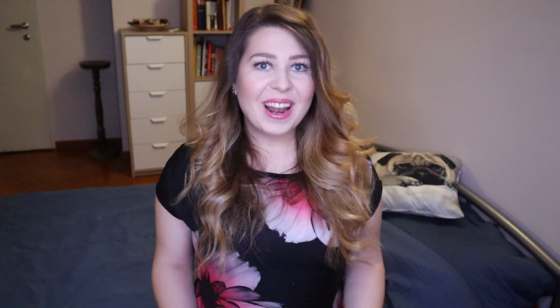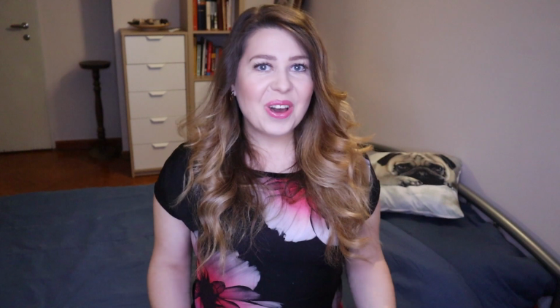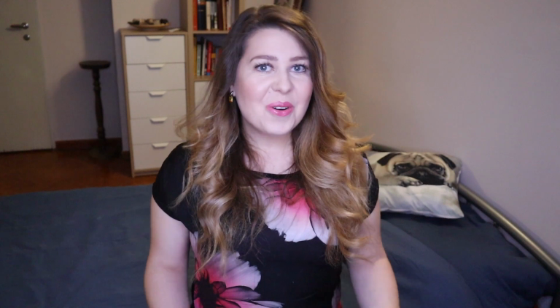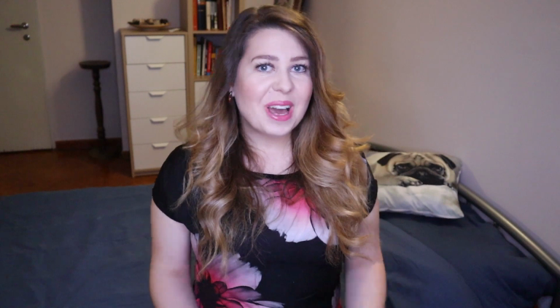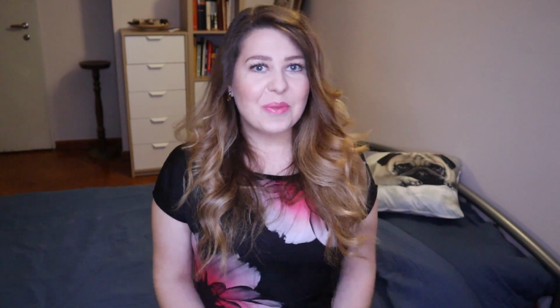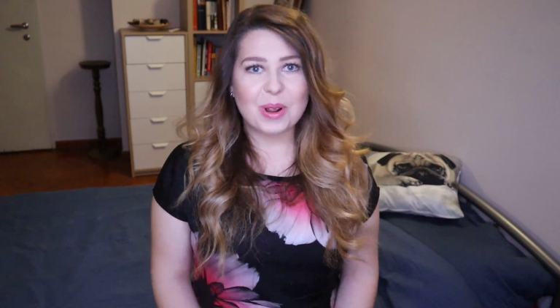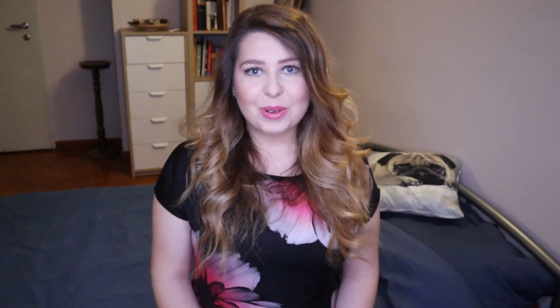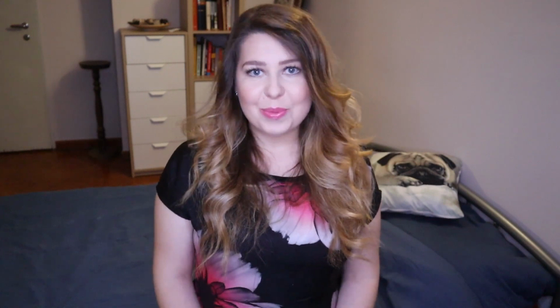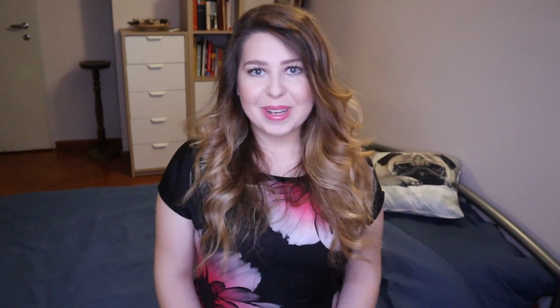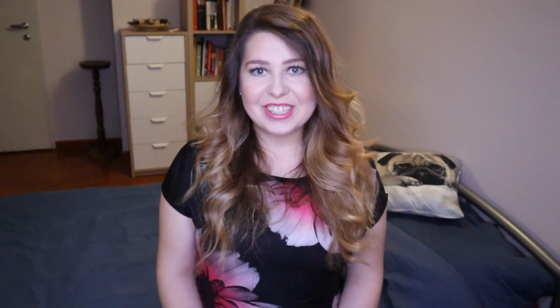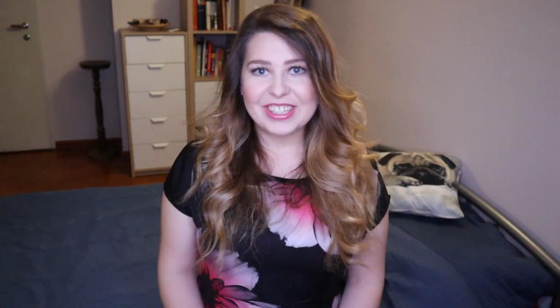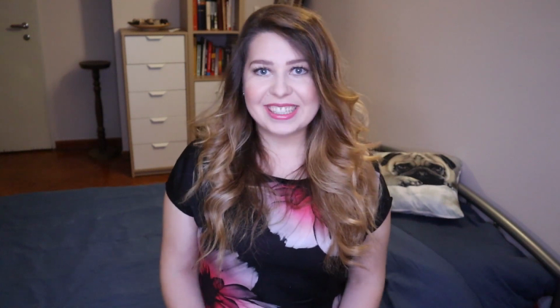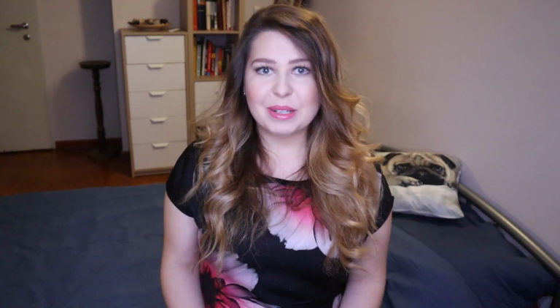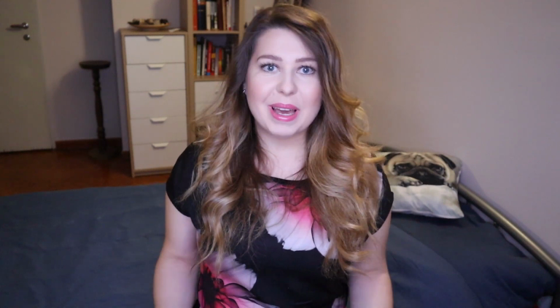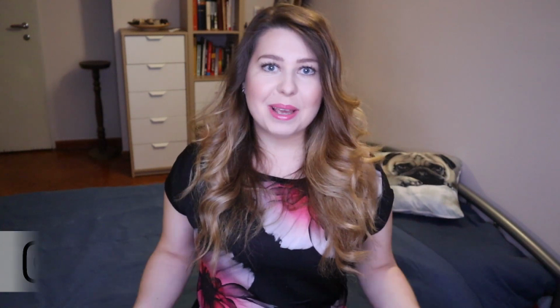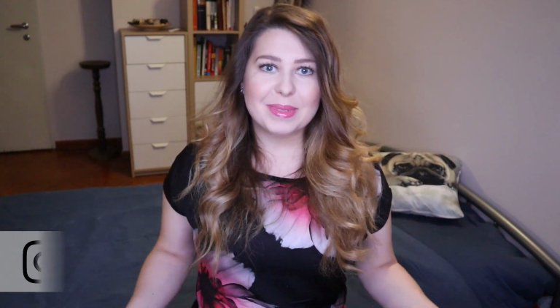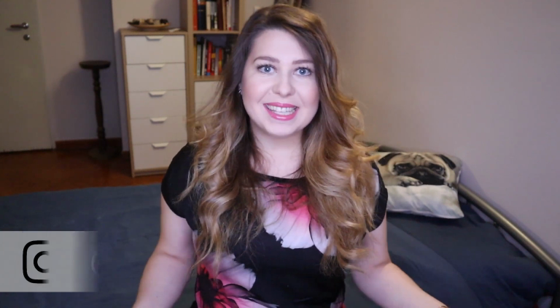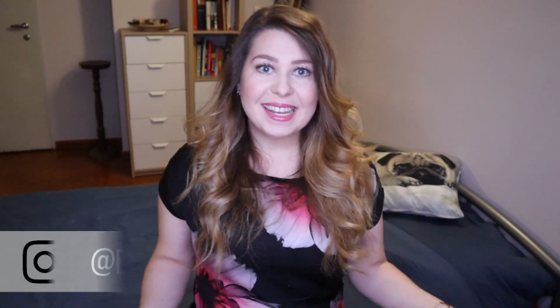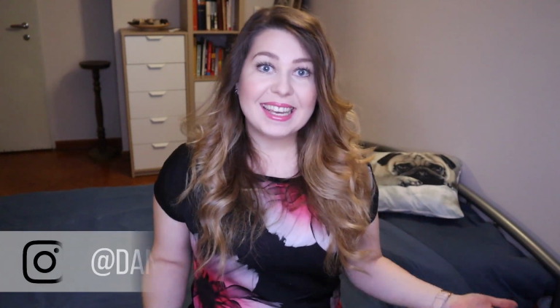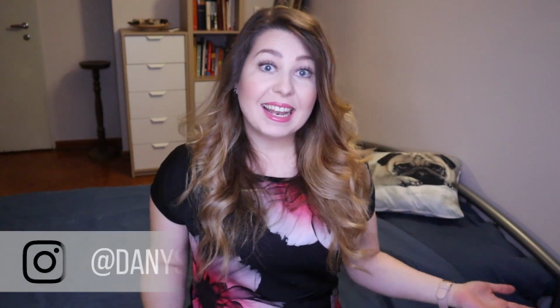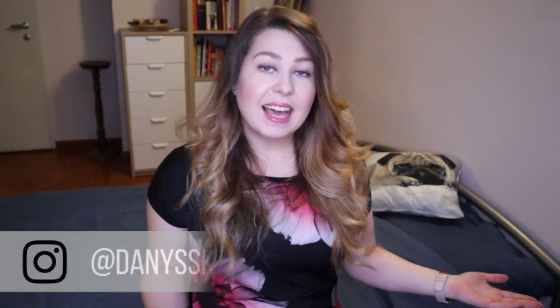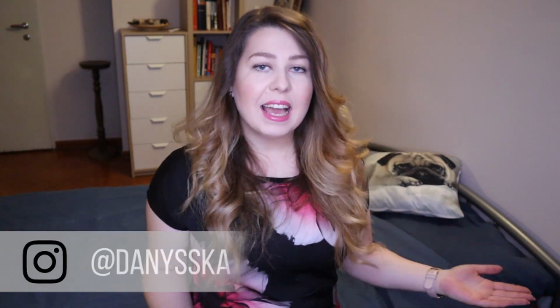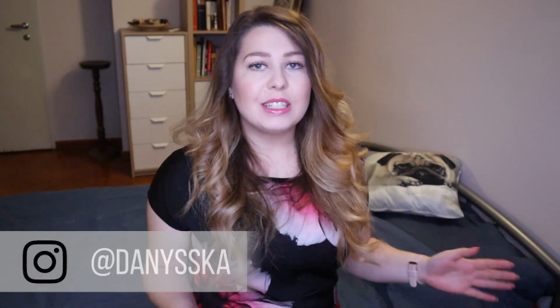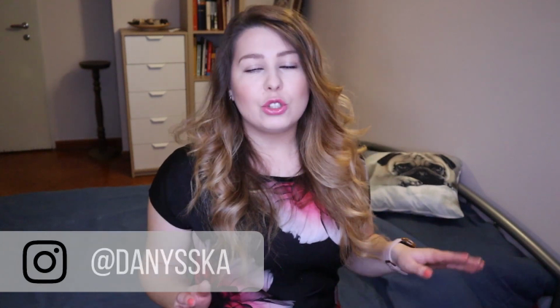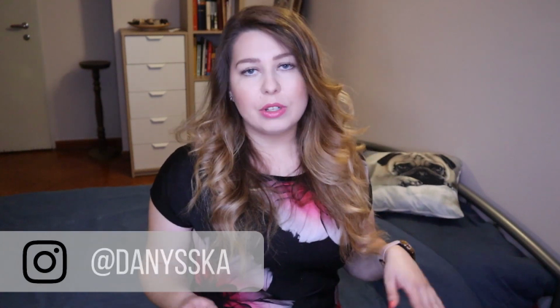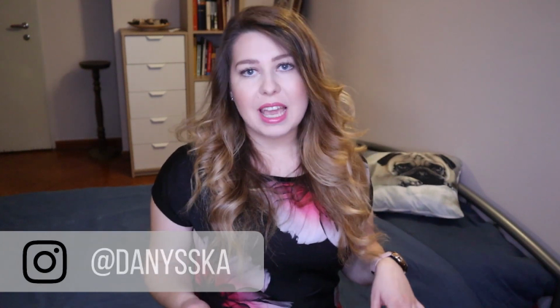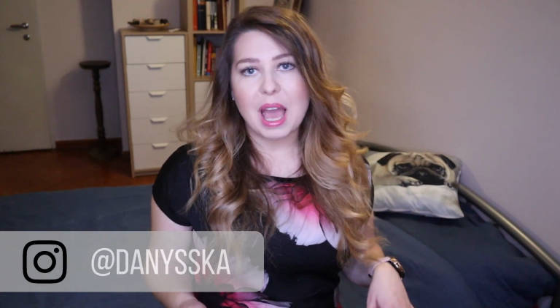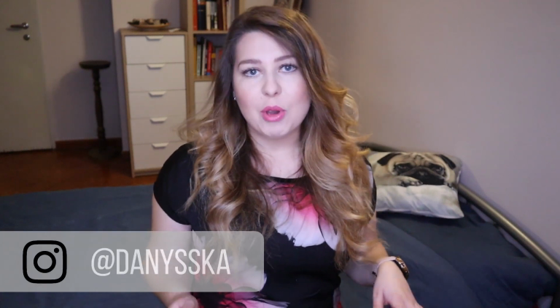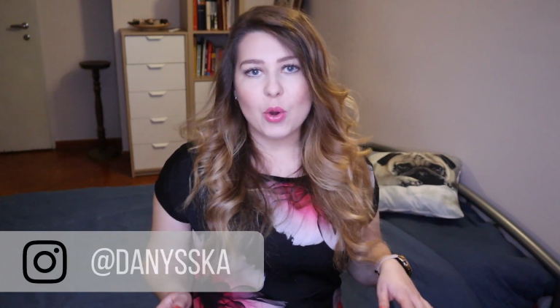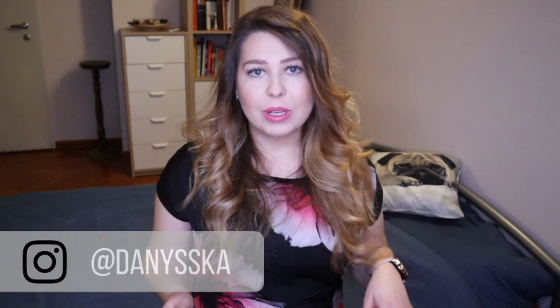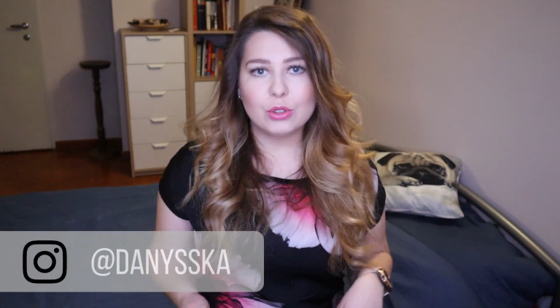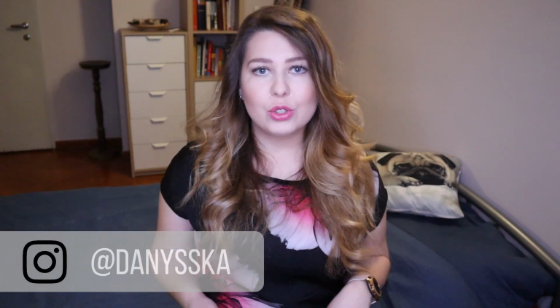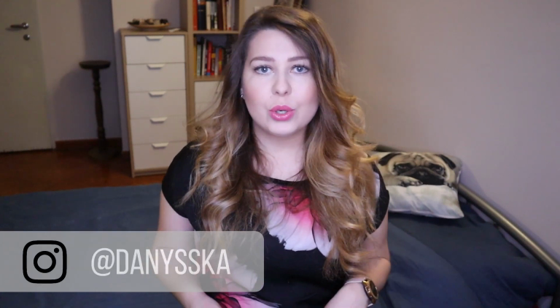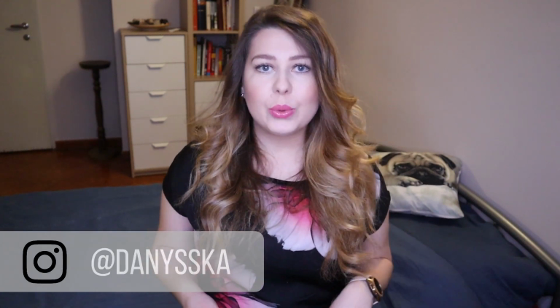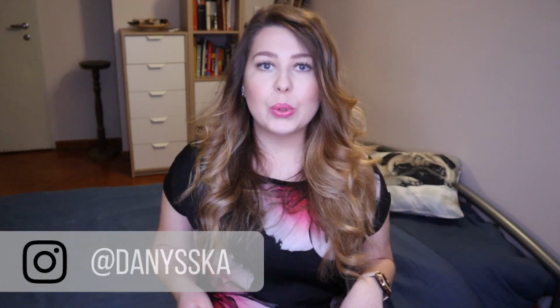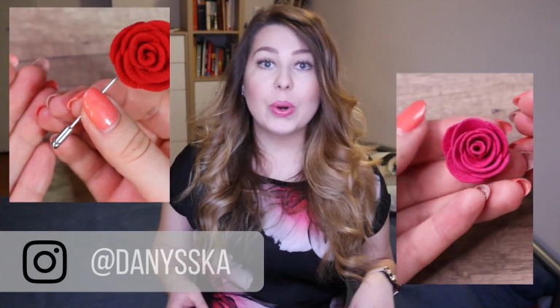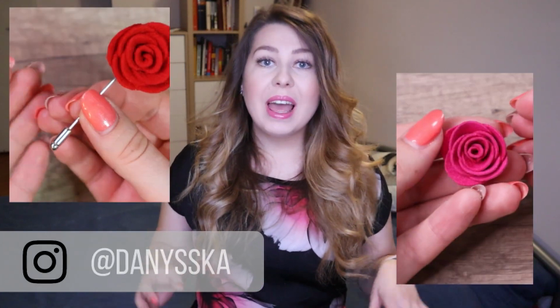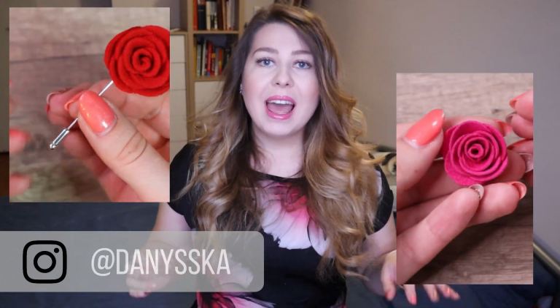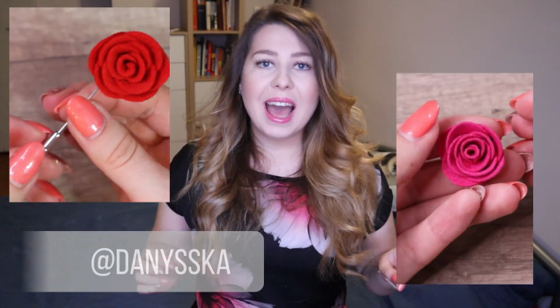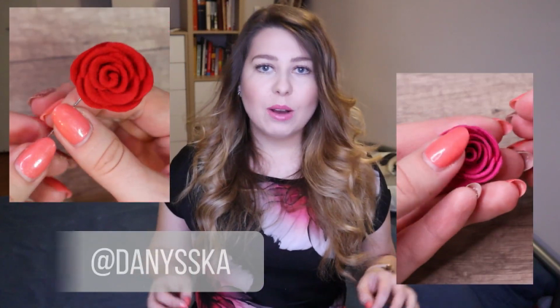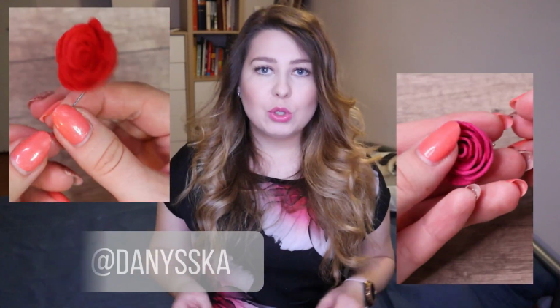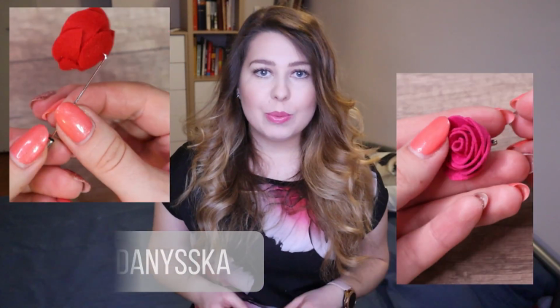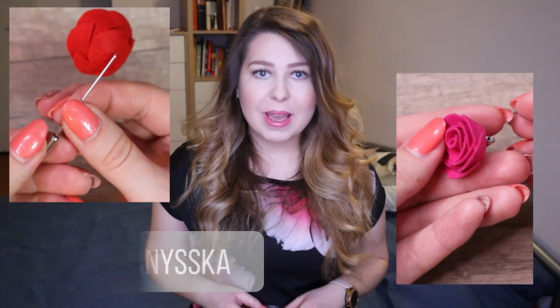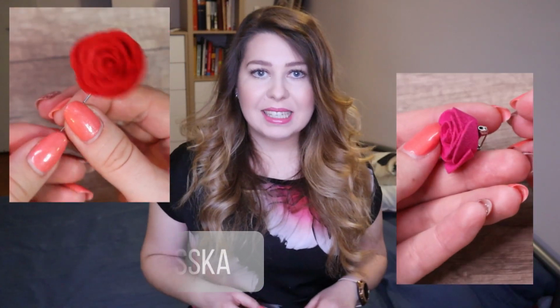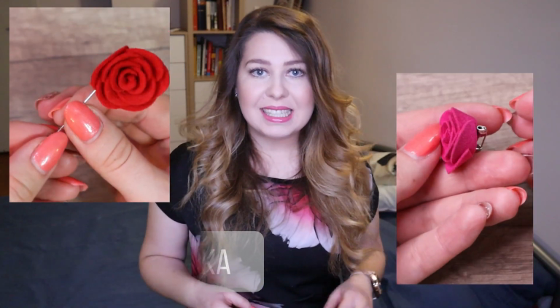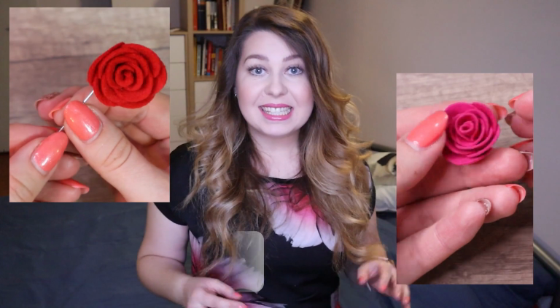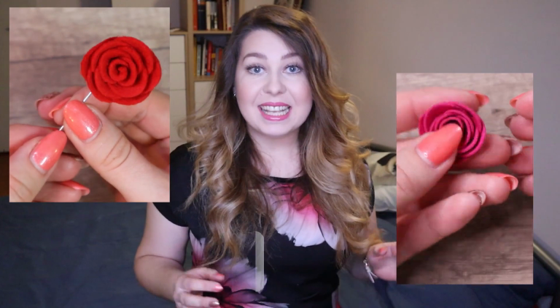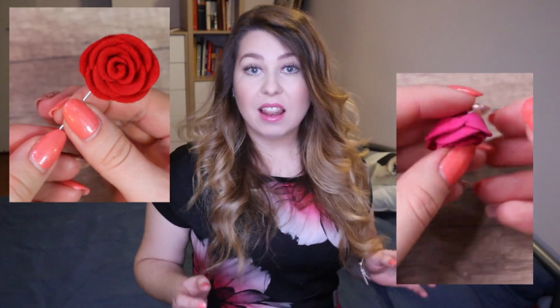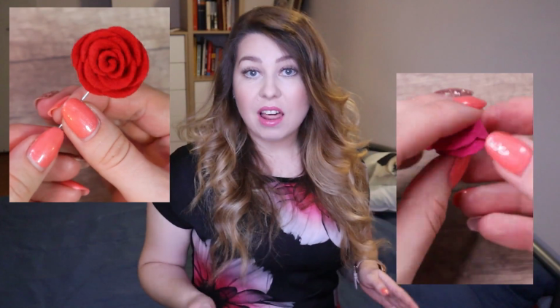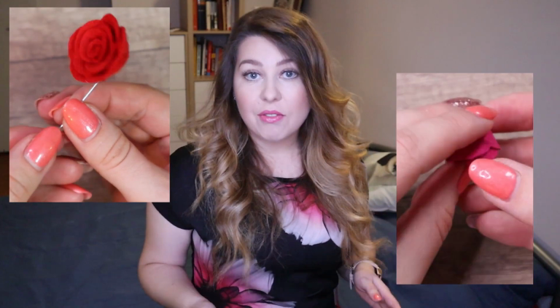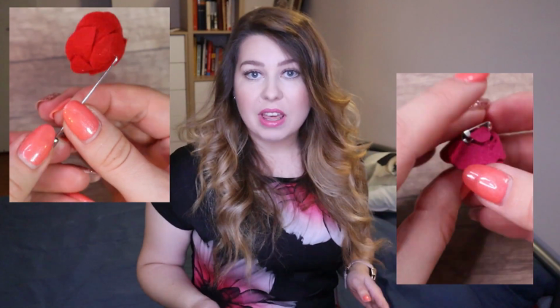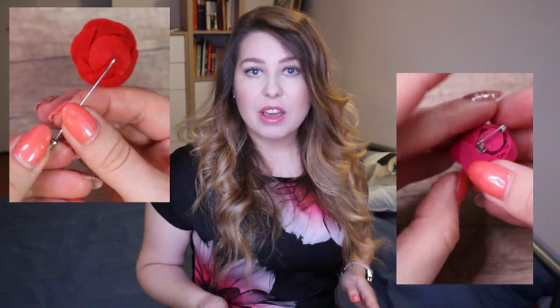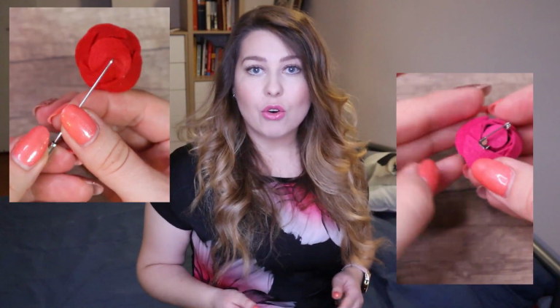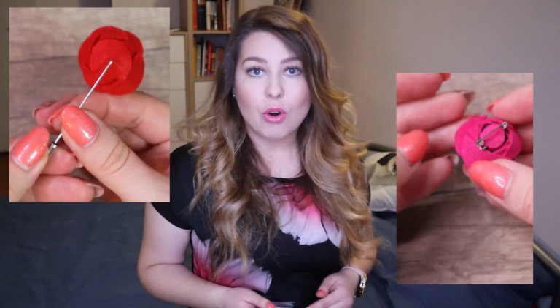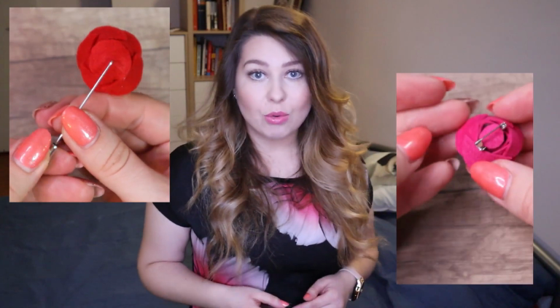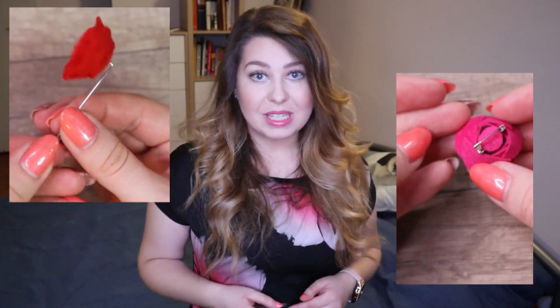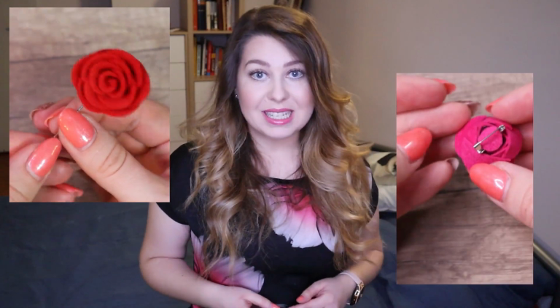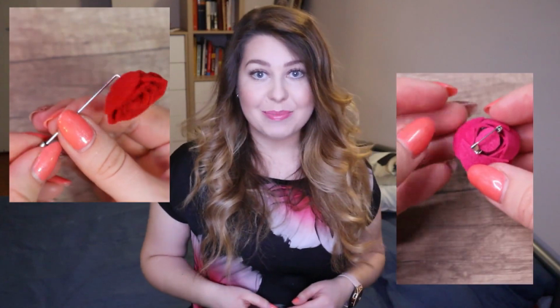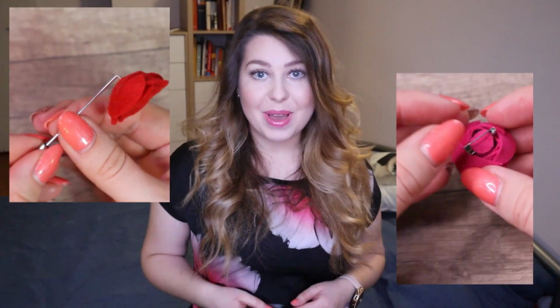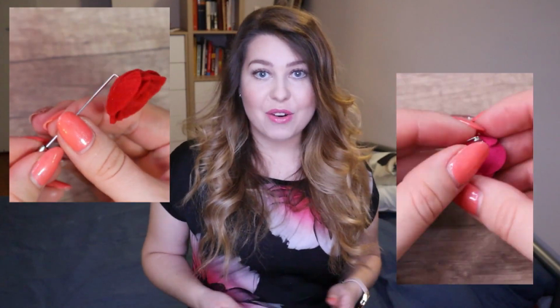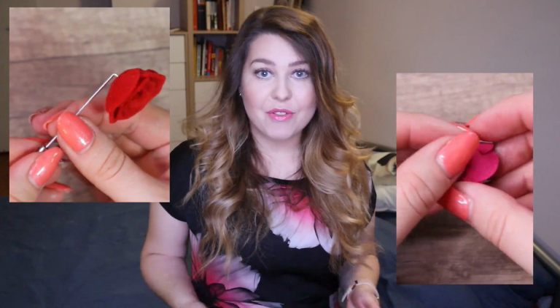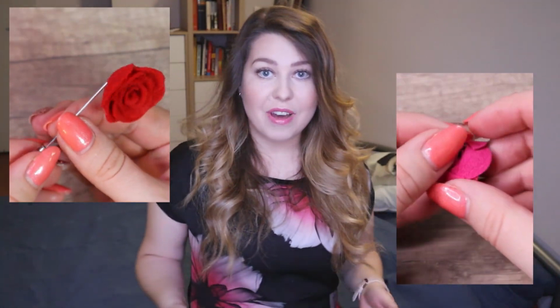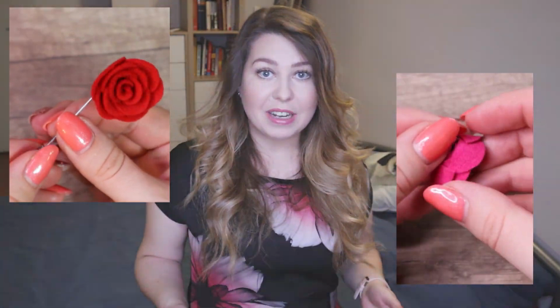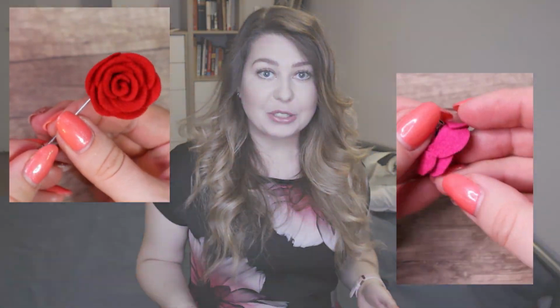Hello and welcome to my channel. My name is Daniela and today I'm going to show you how to make these lovely roses made of felt.